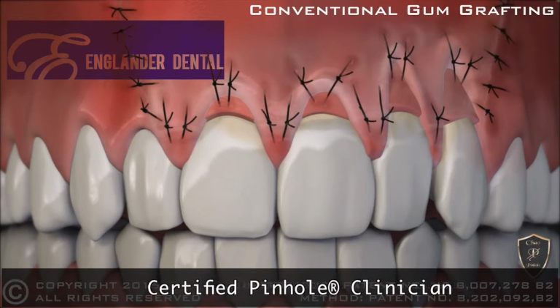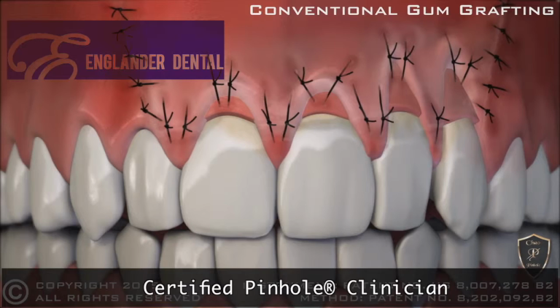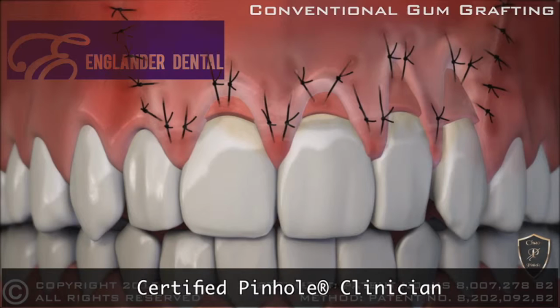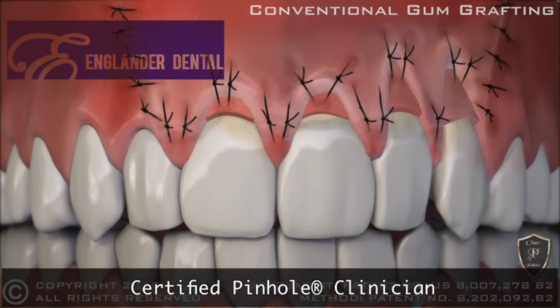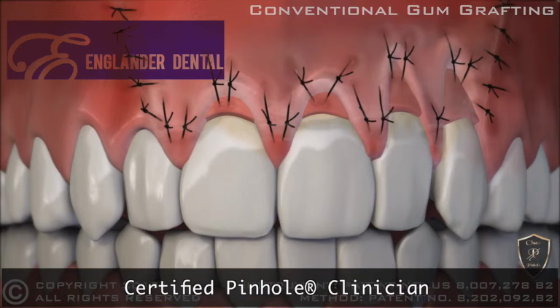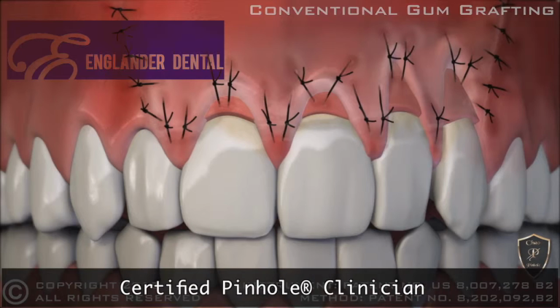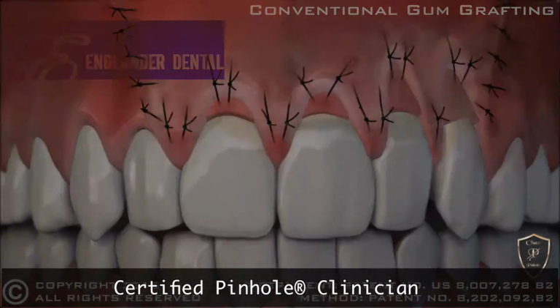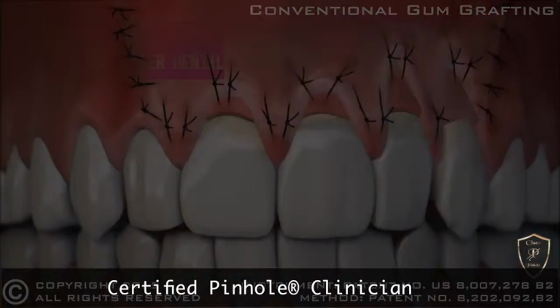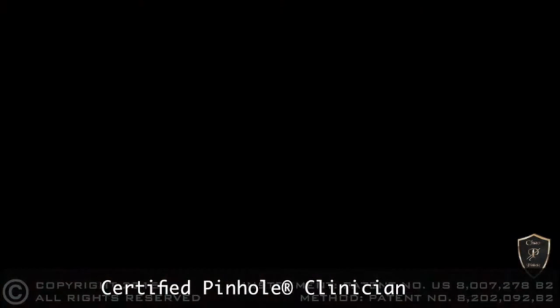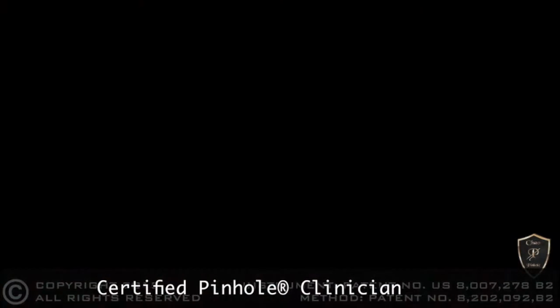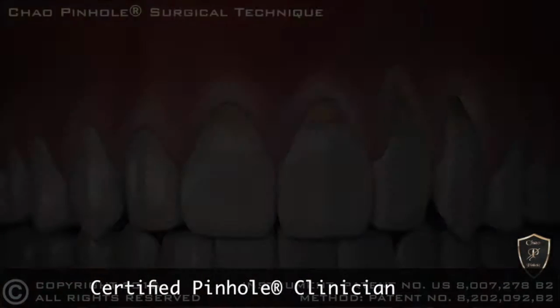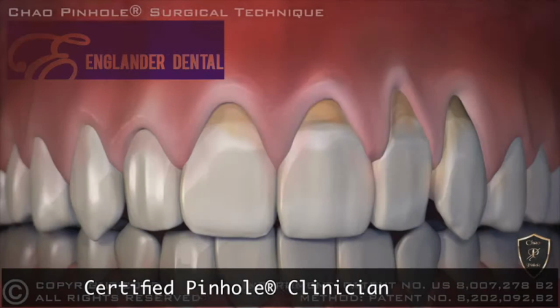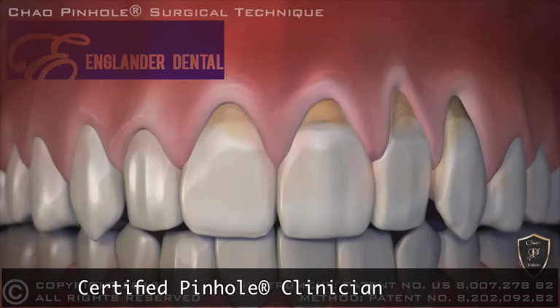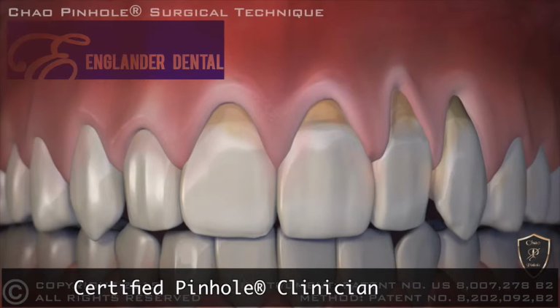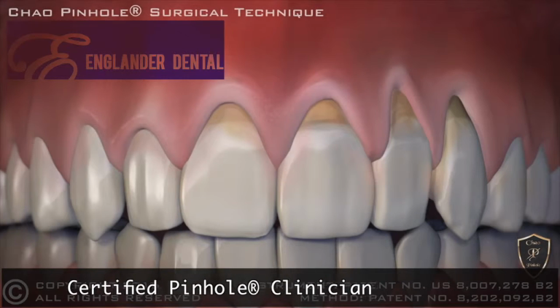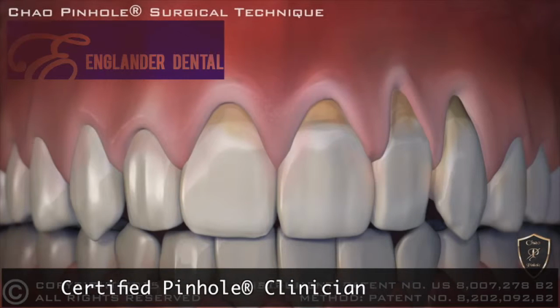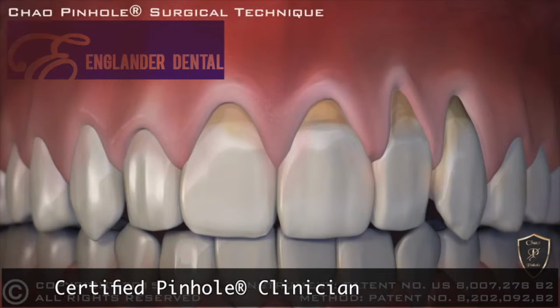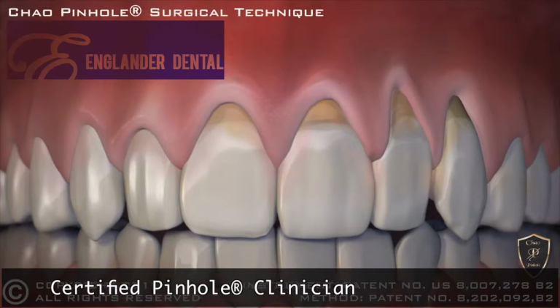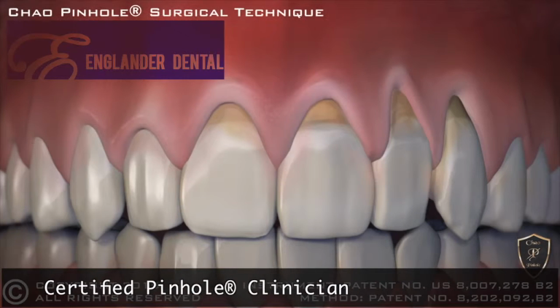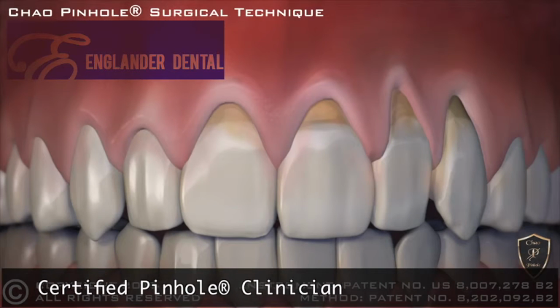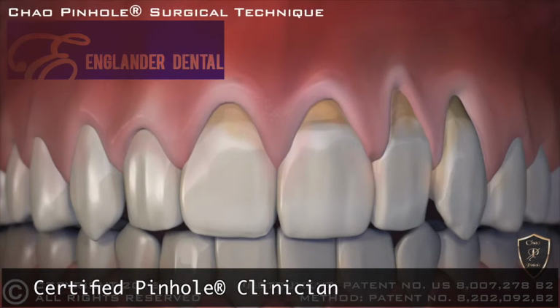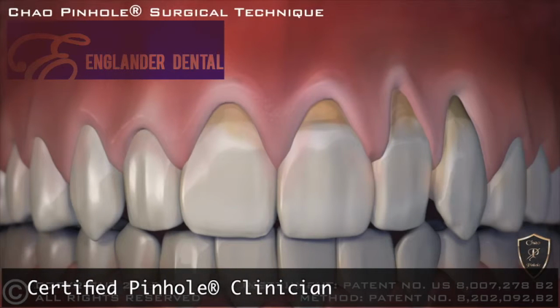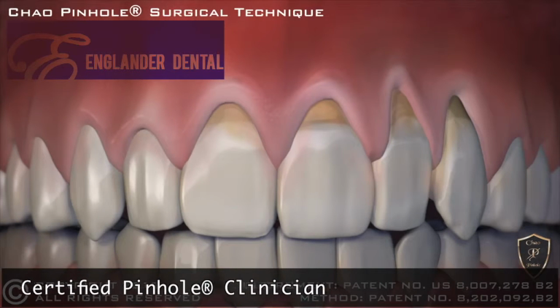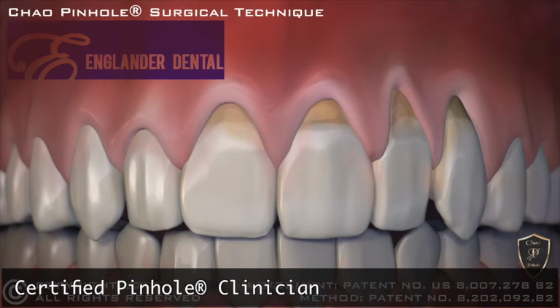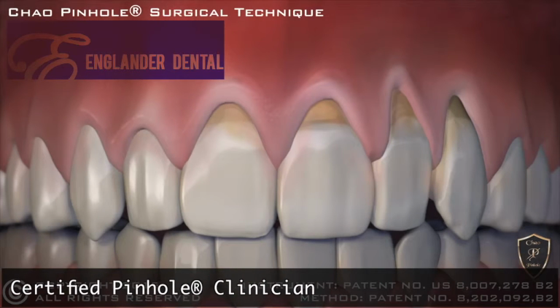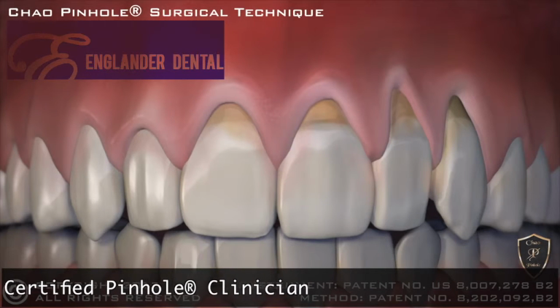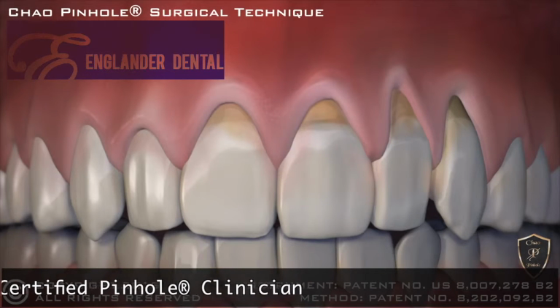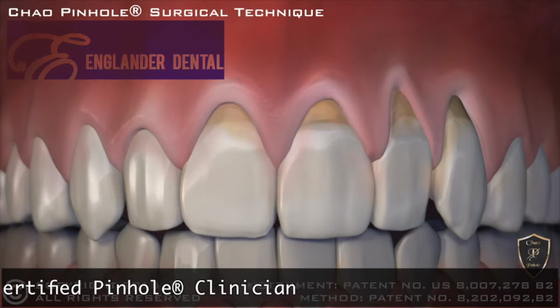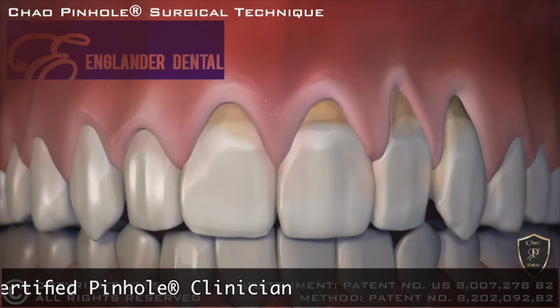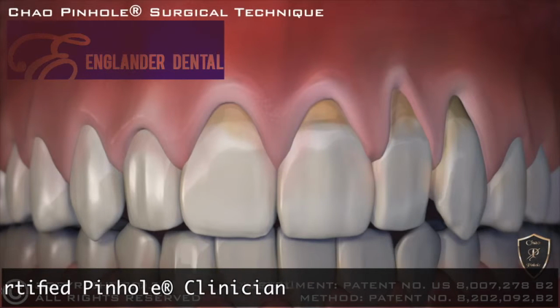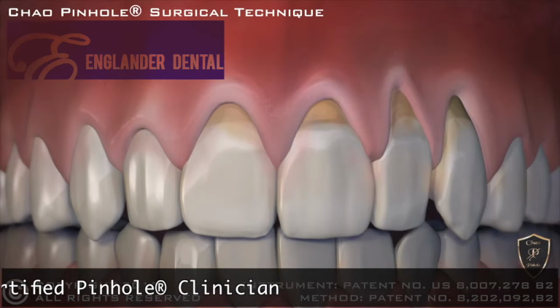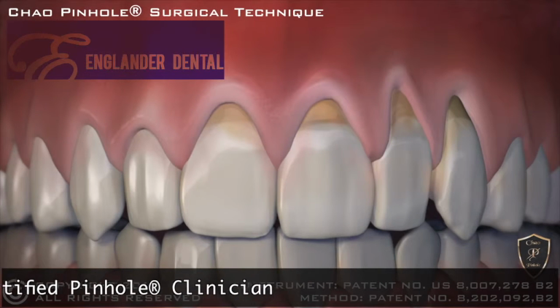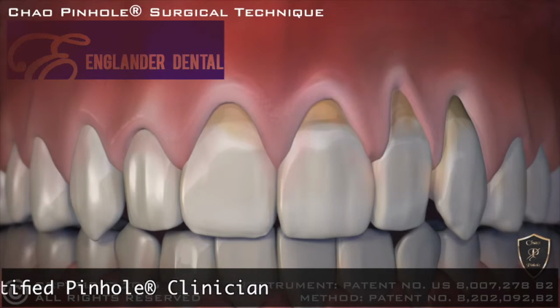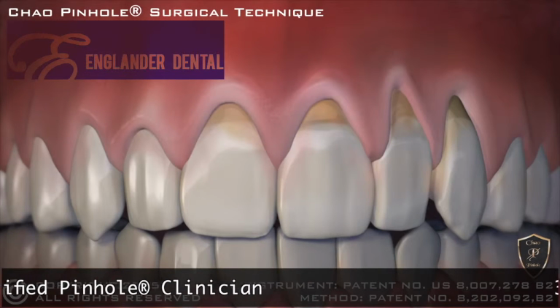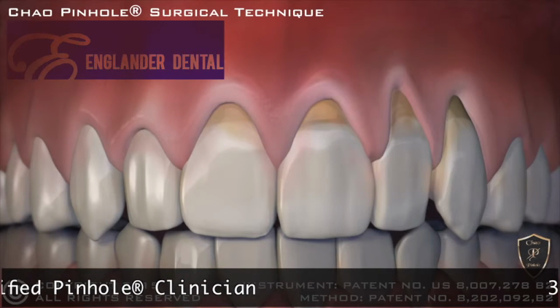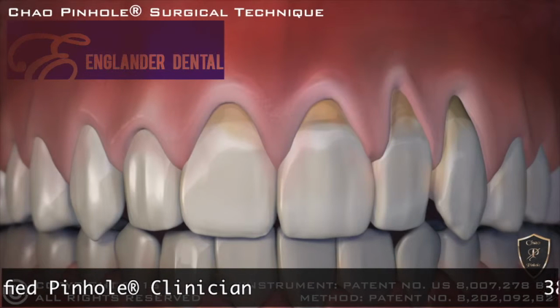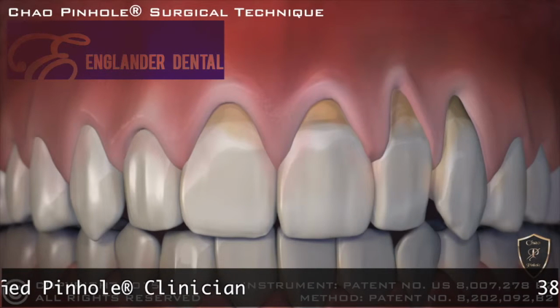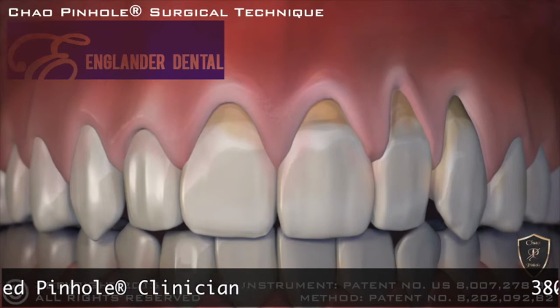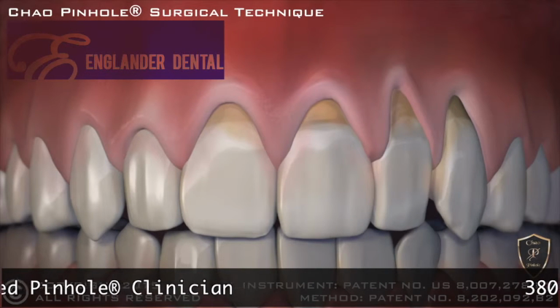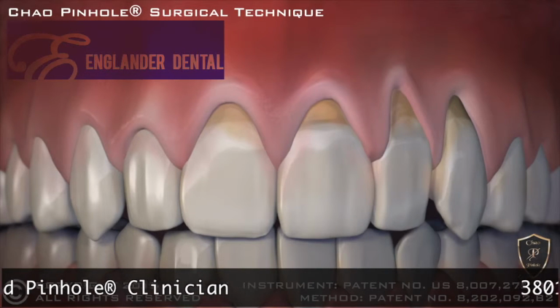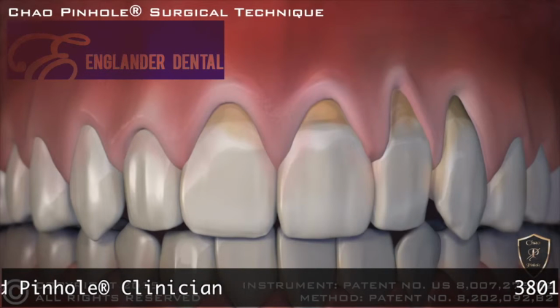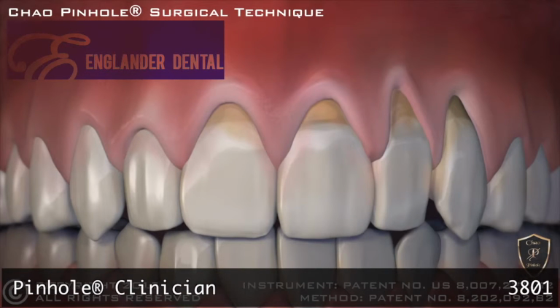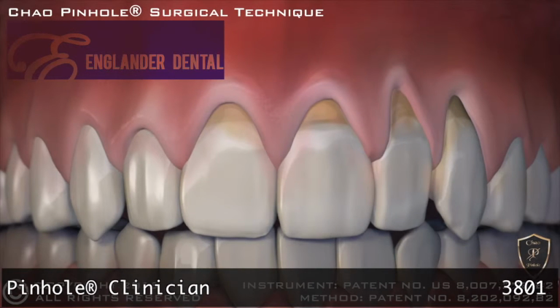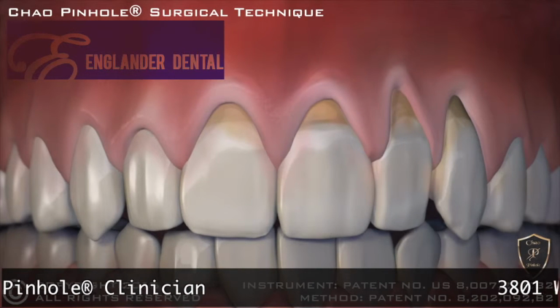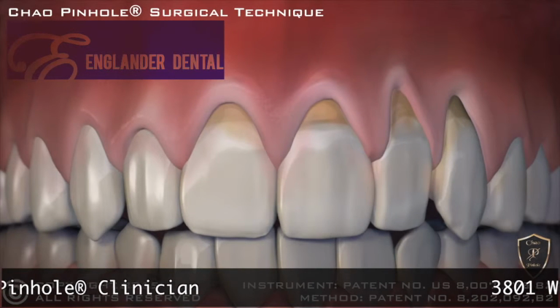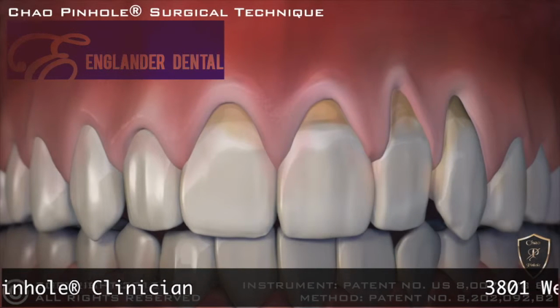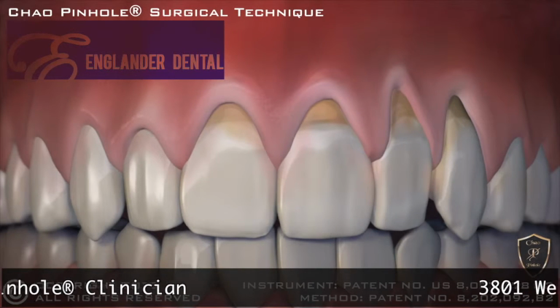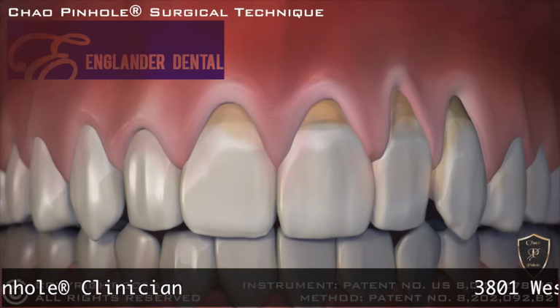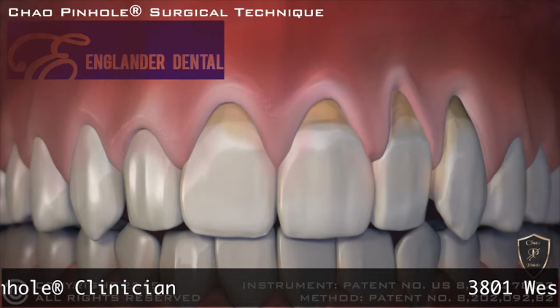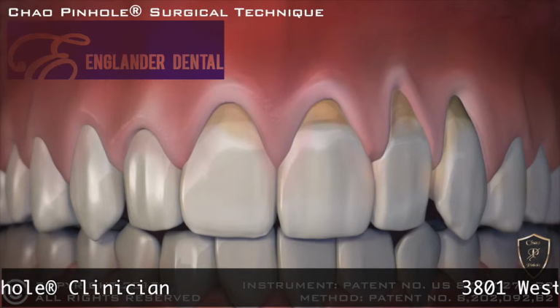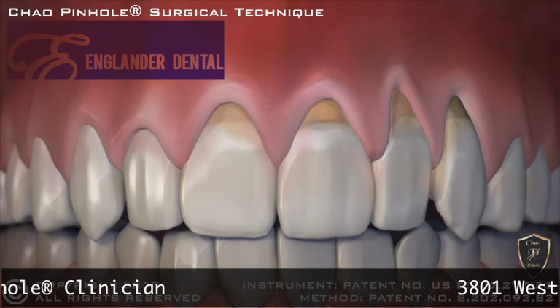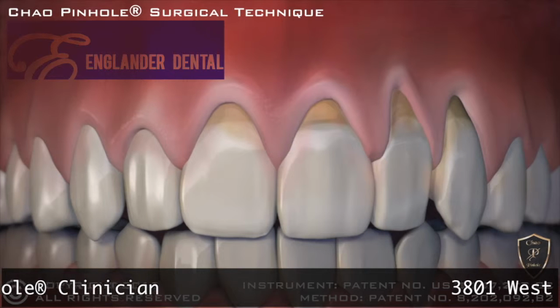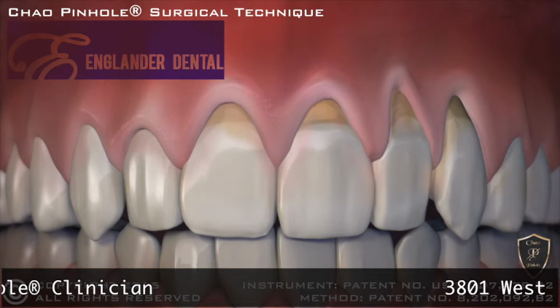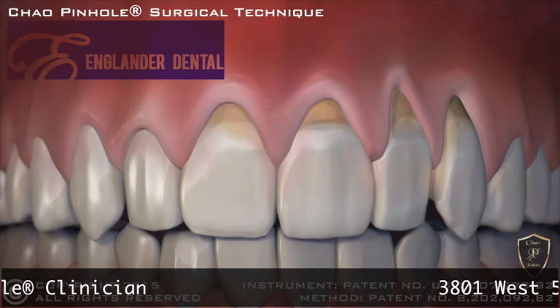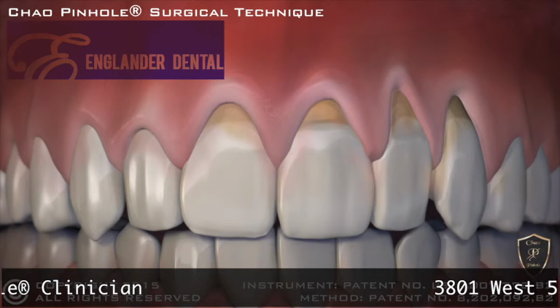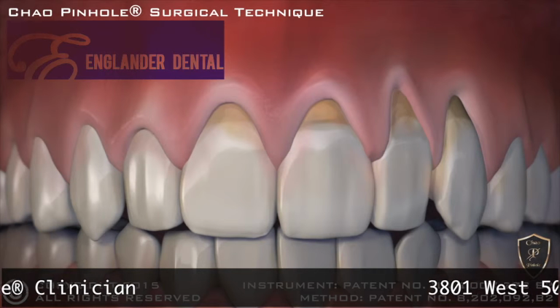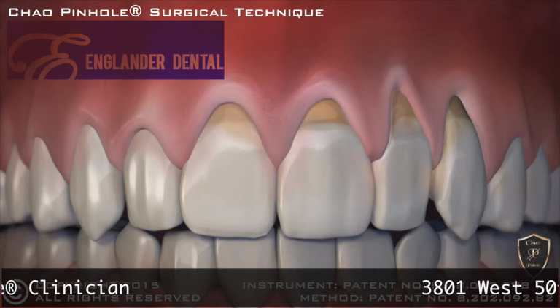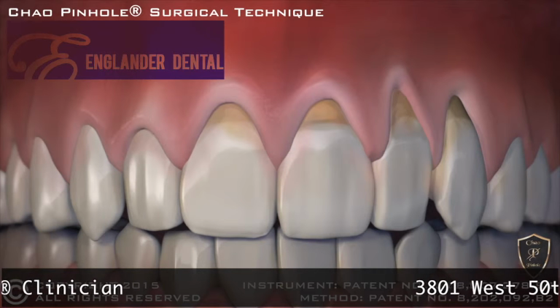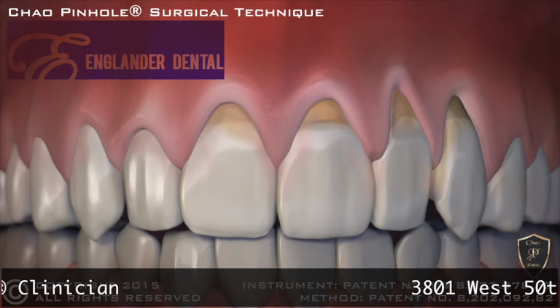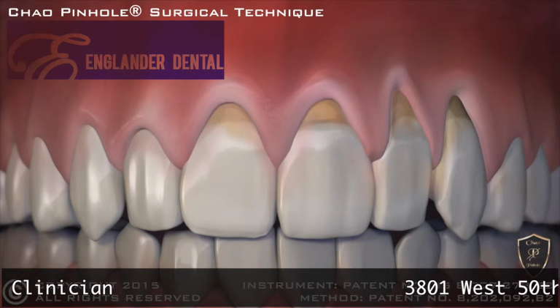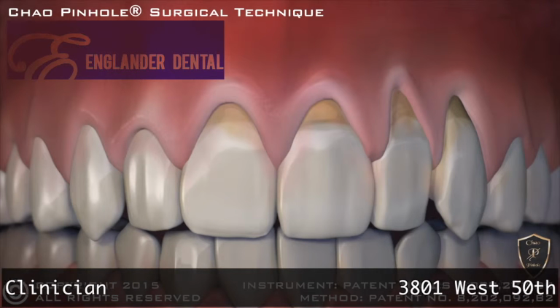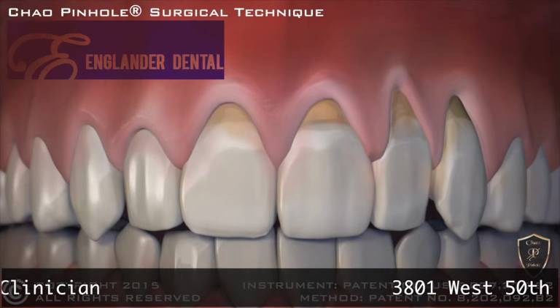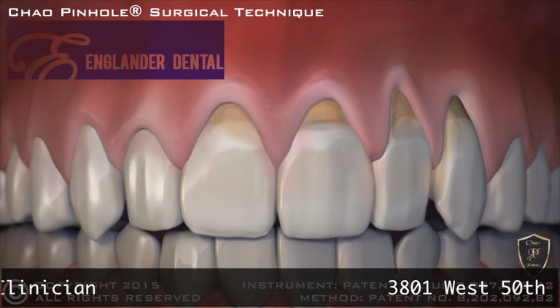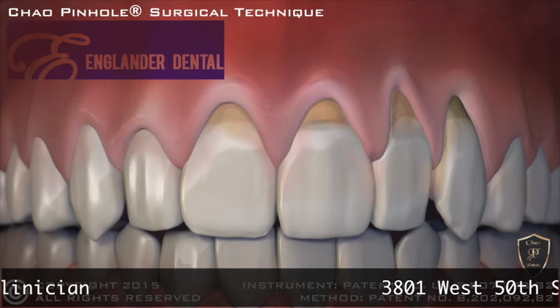Now, with the new revolutionary Chow Pinhole Gum Rejuvenation, gum recession is corrected without cutting or stitches.